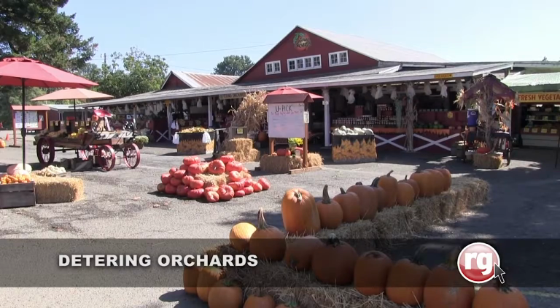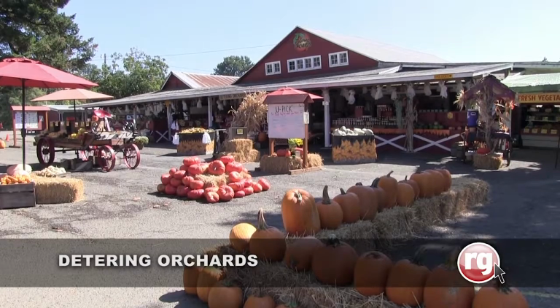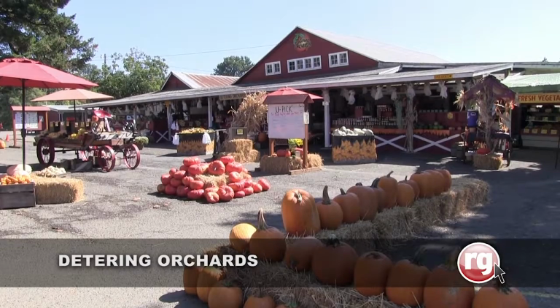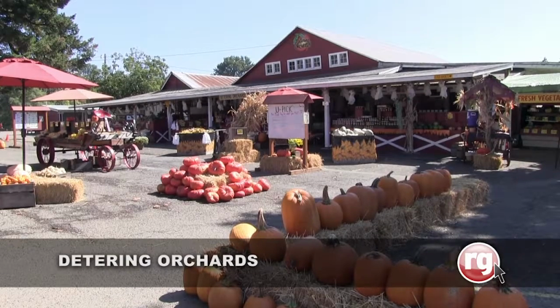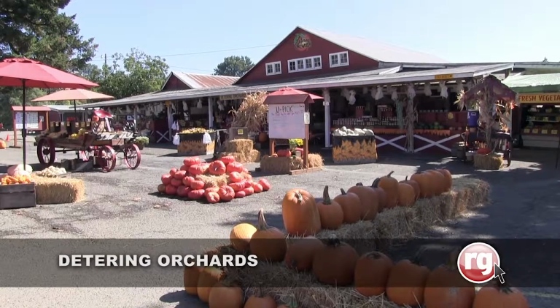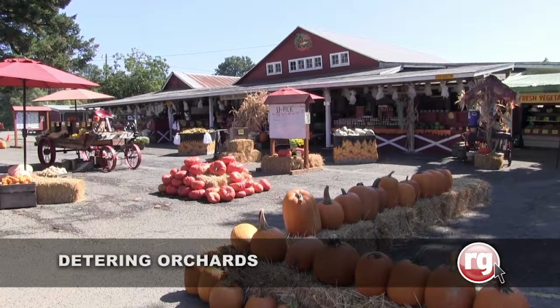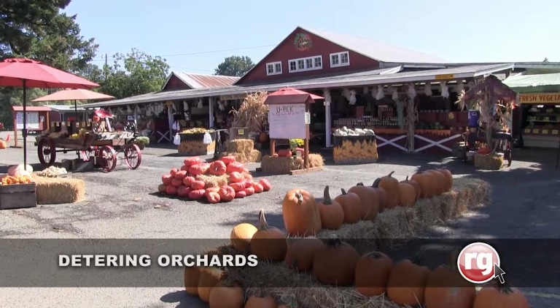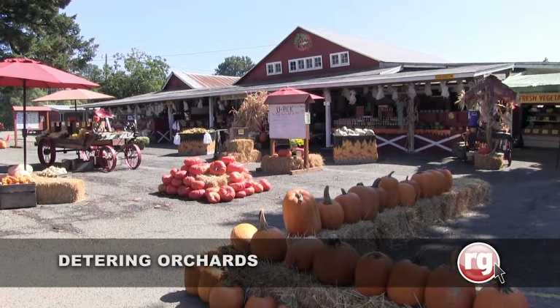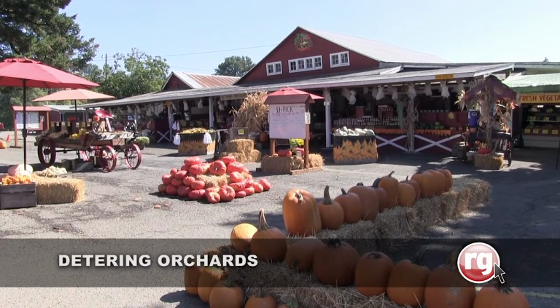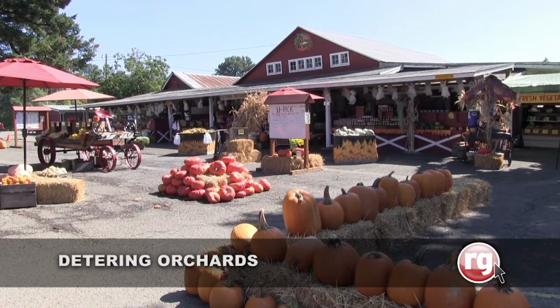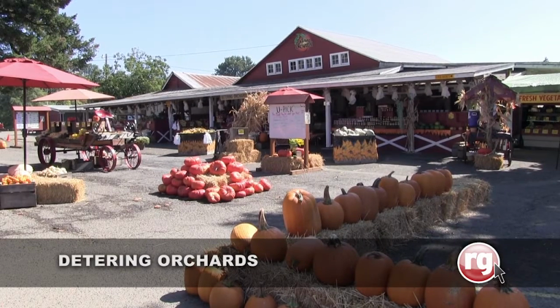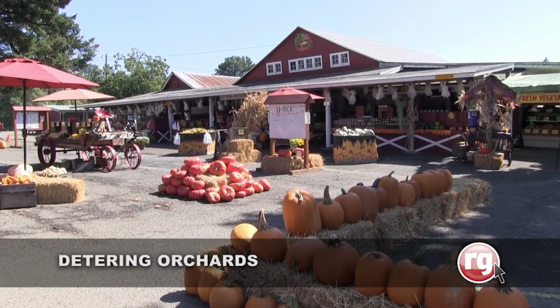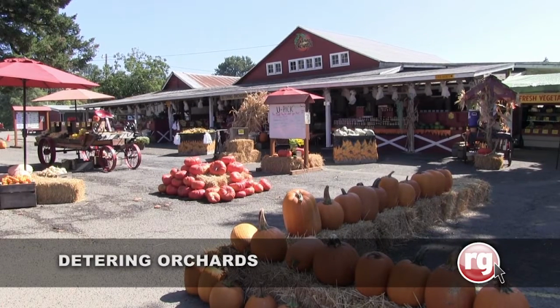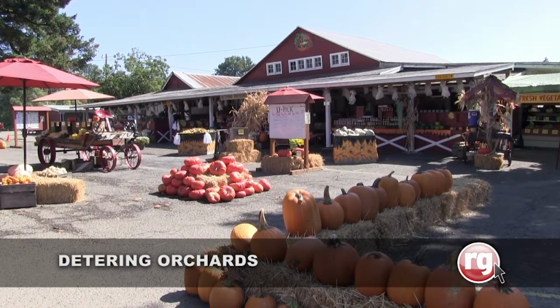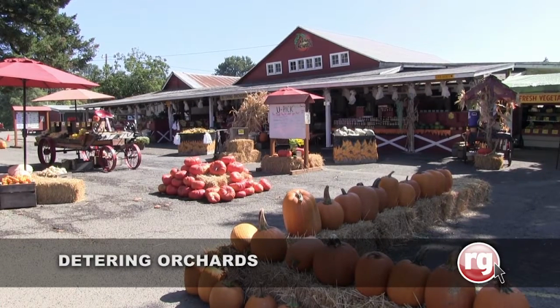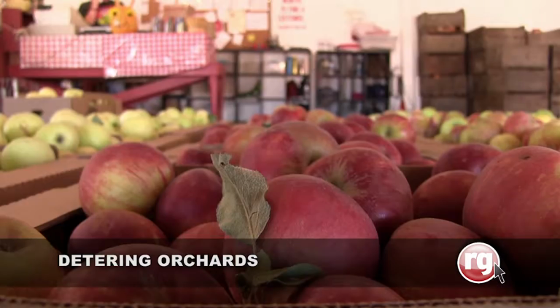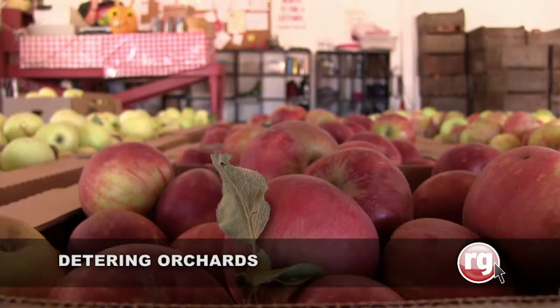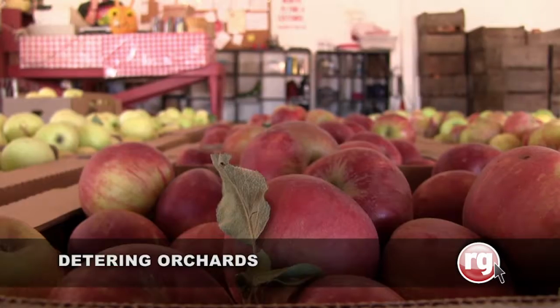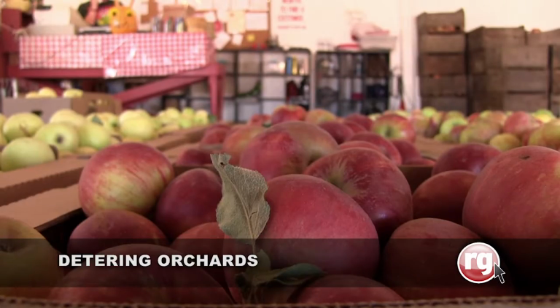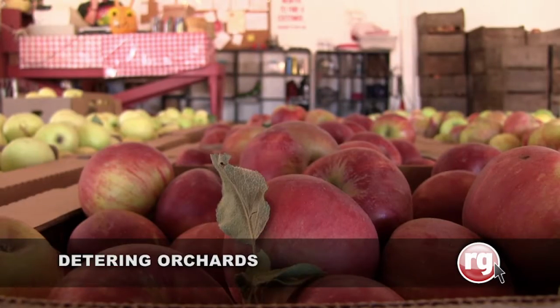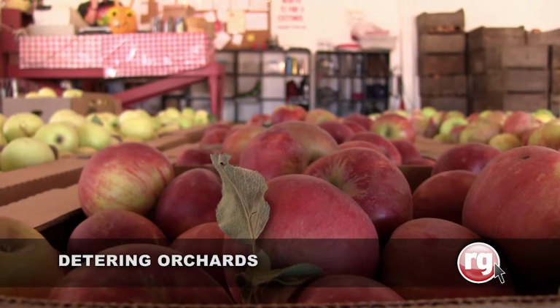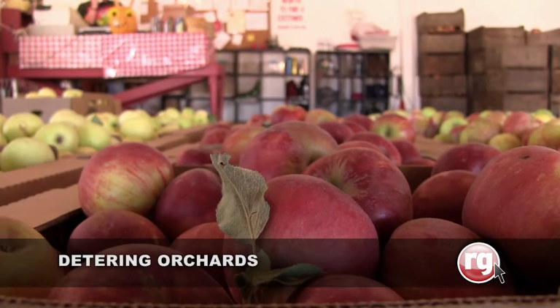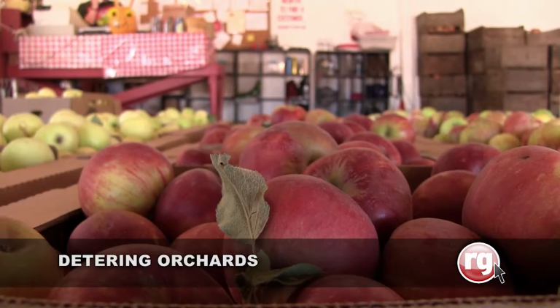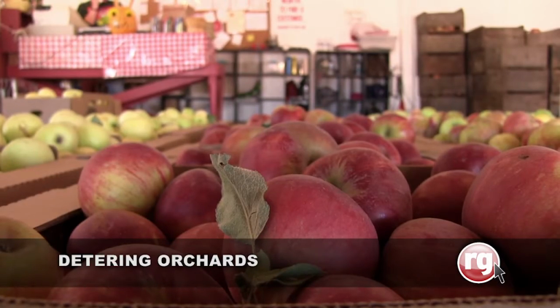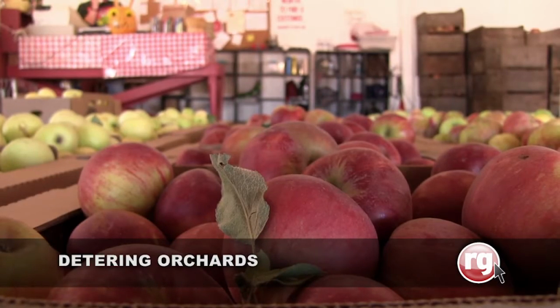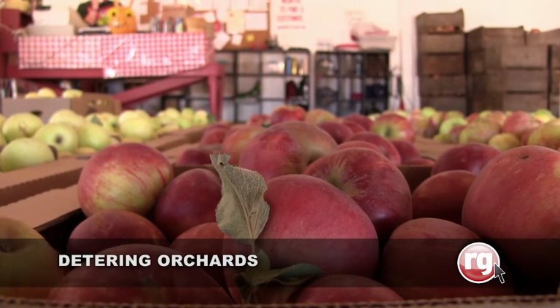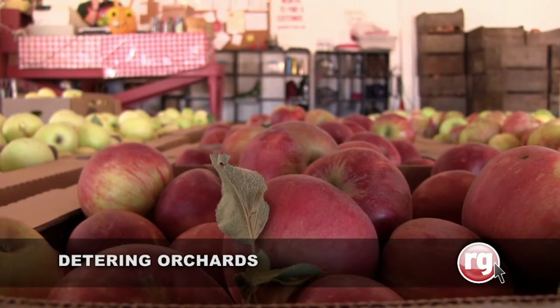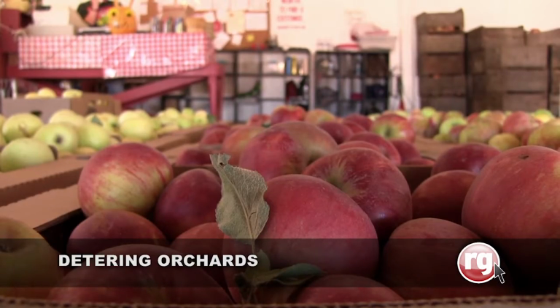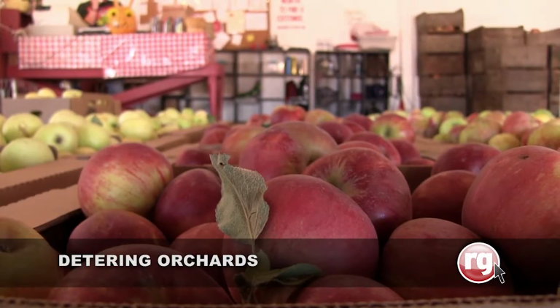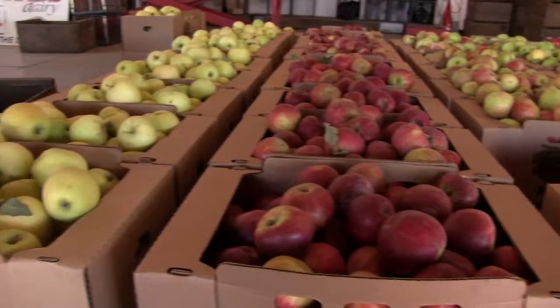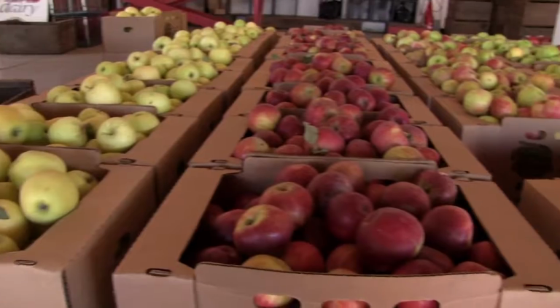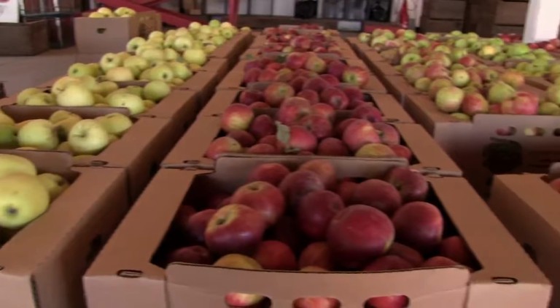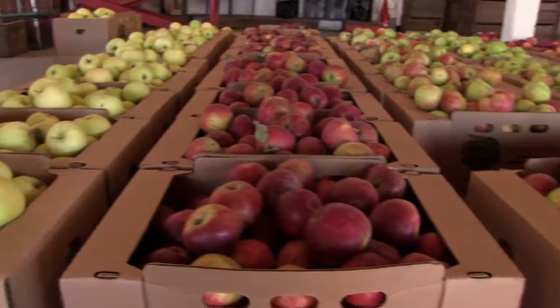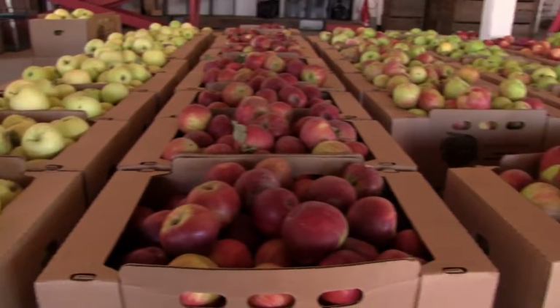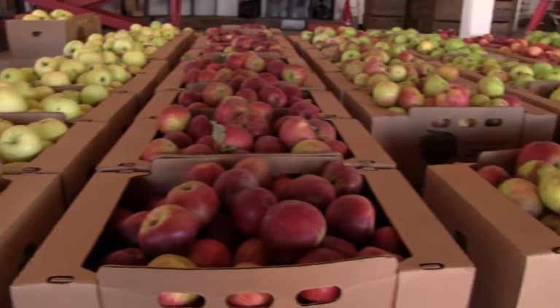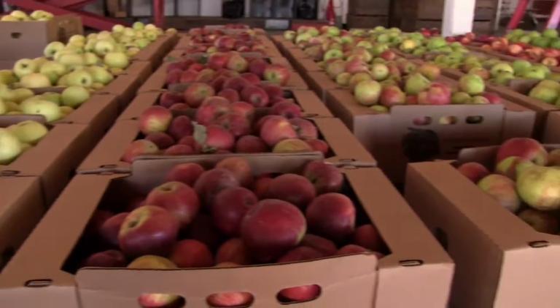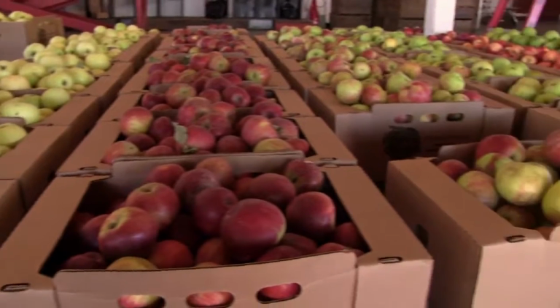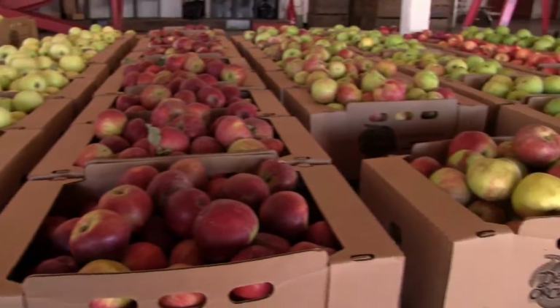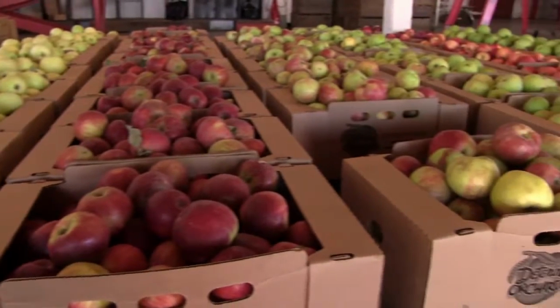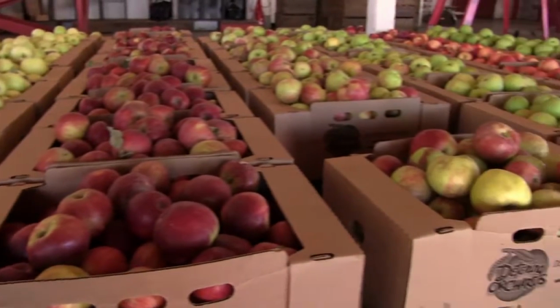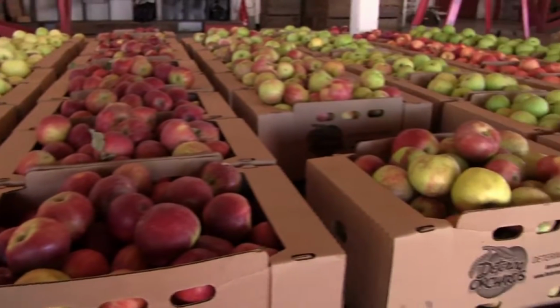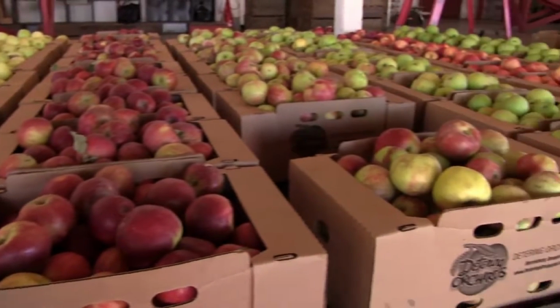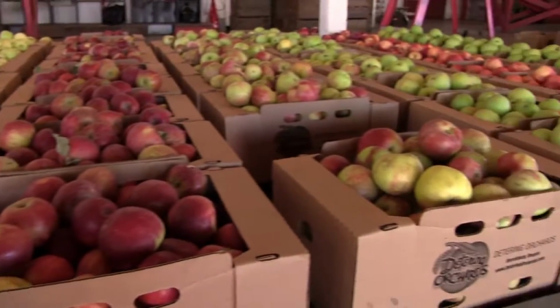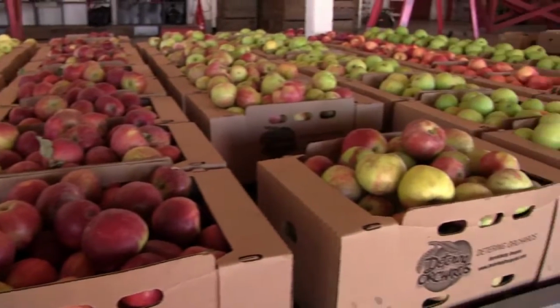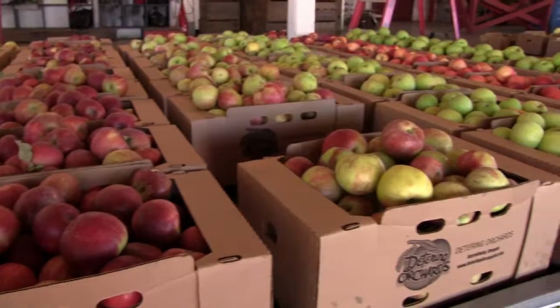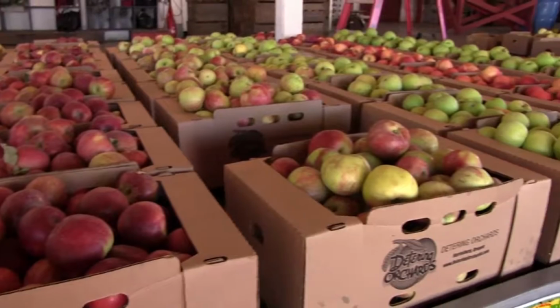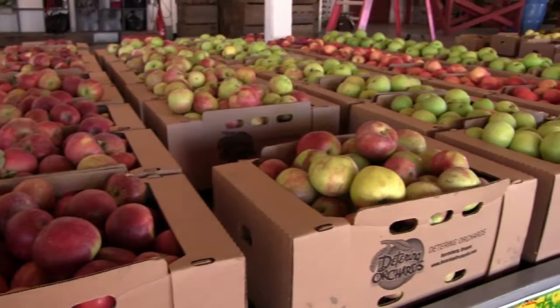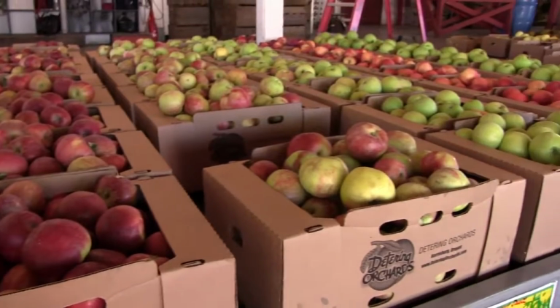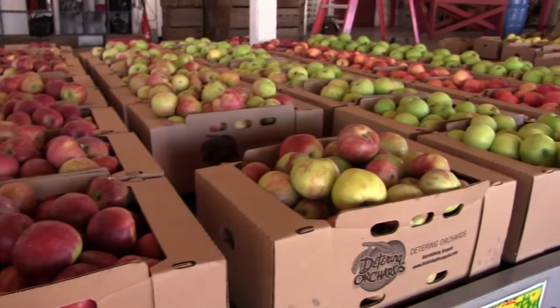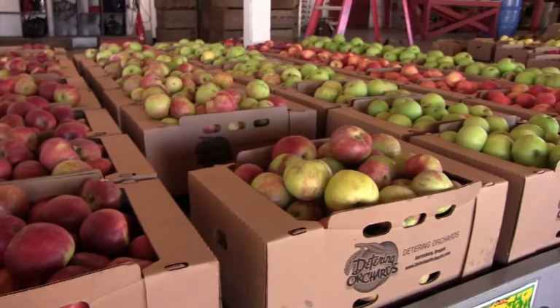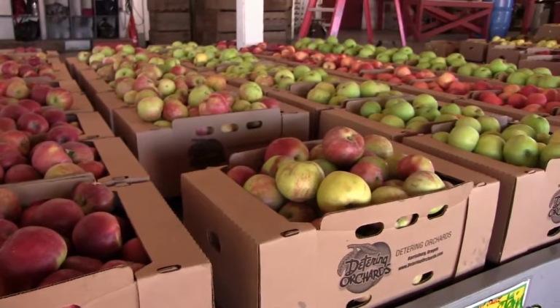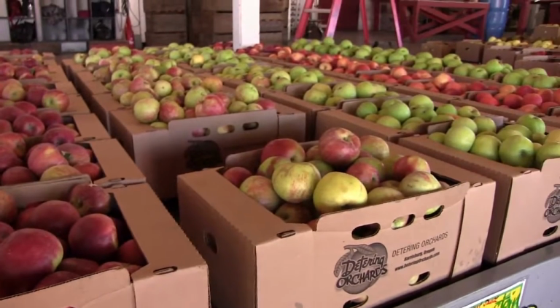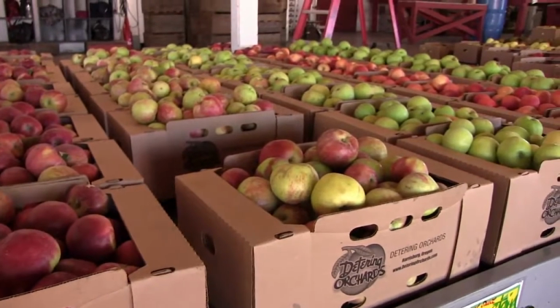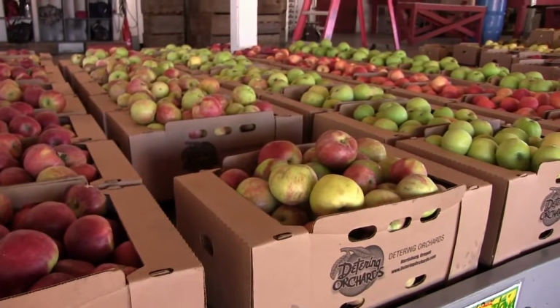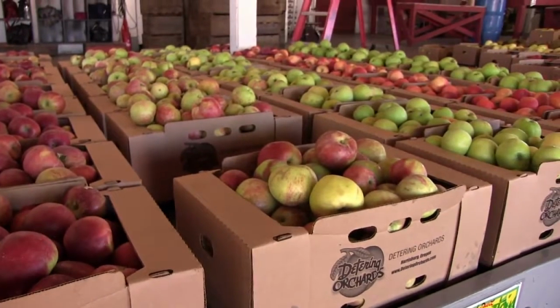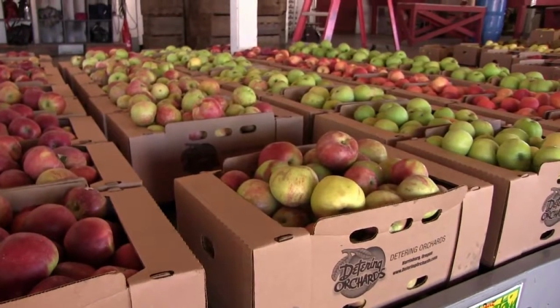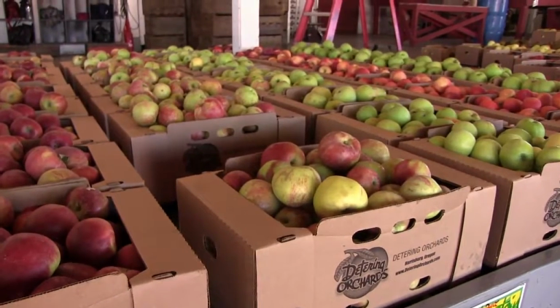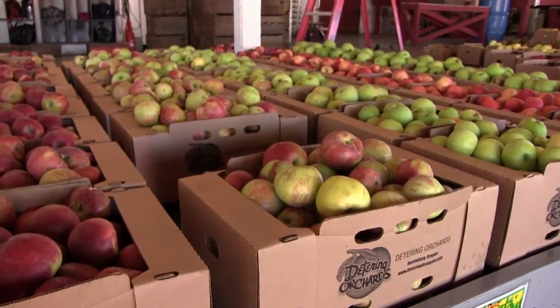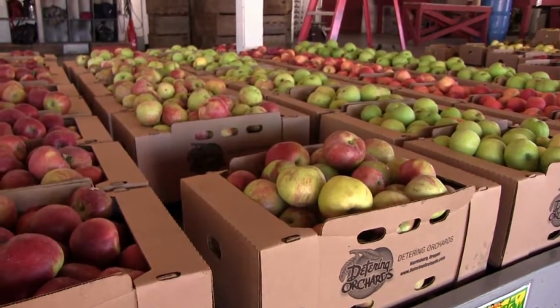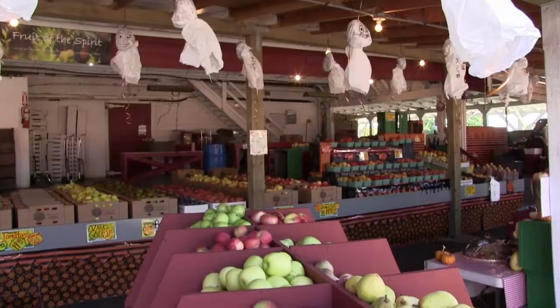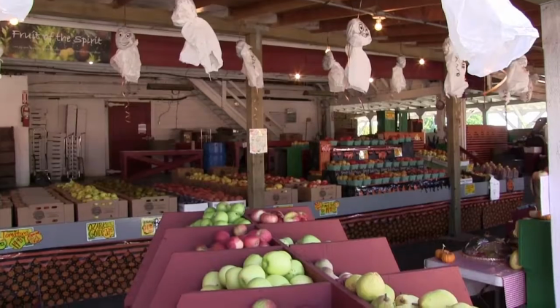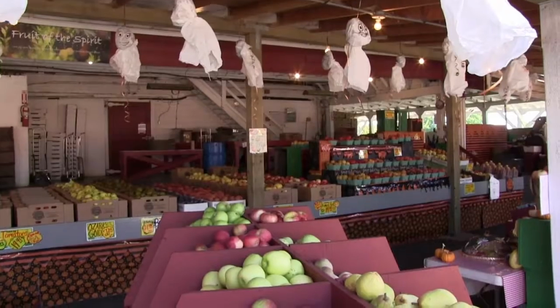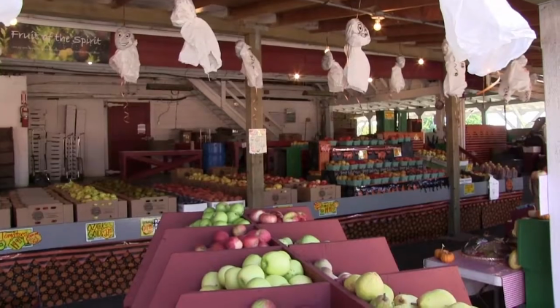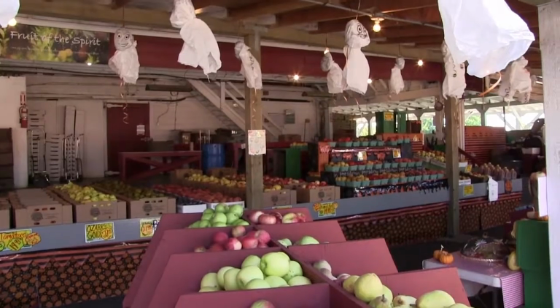Here at Detering Orchards we have Apple Days, which happens all throughout October. We have about 30 varieties.